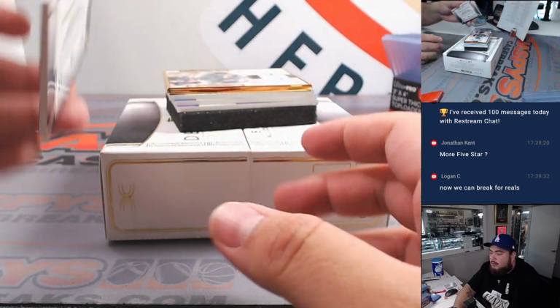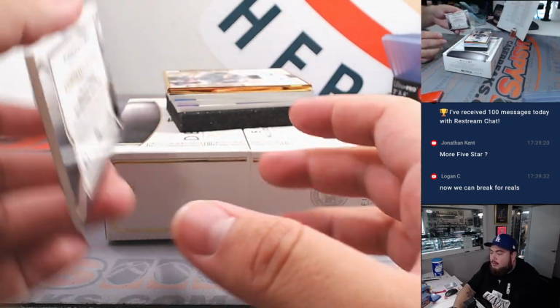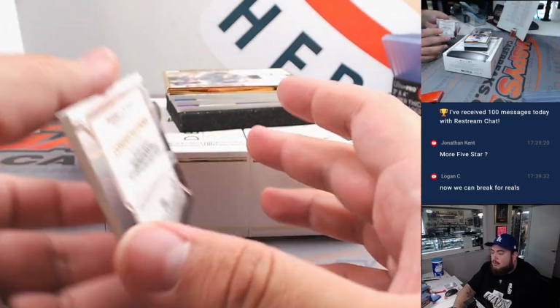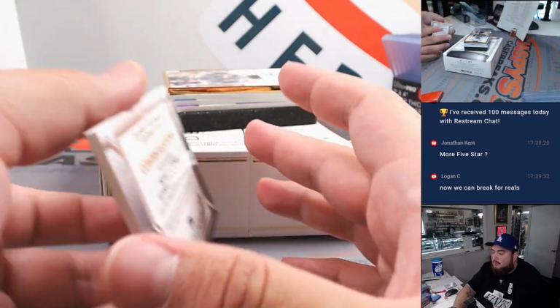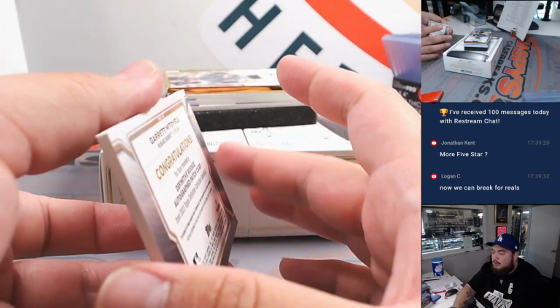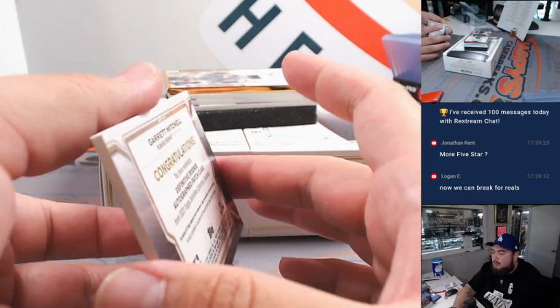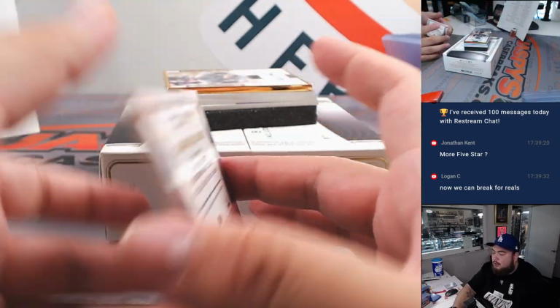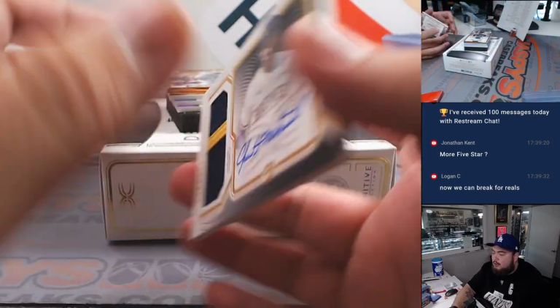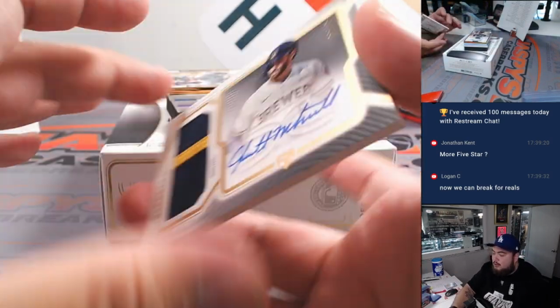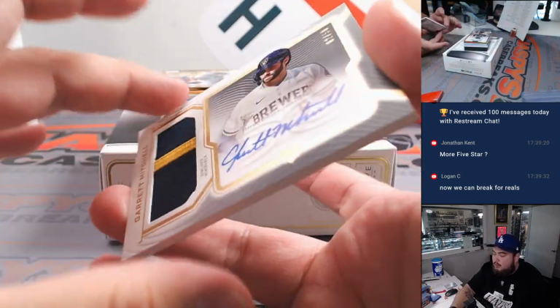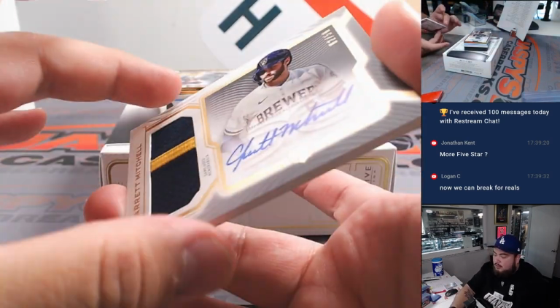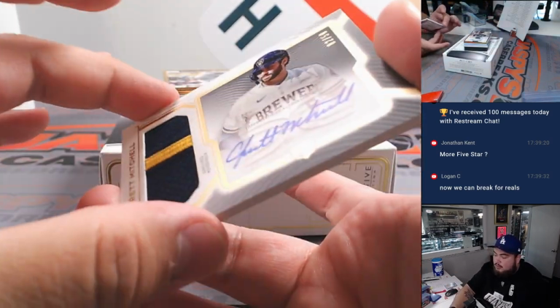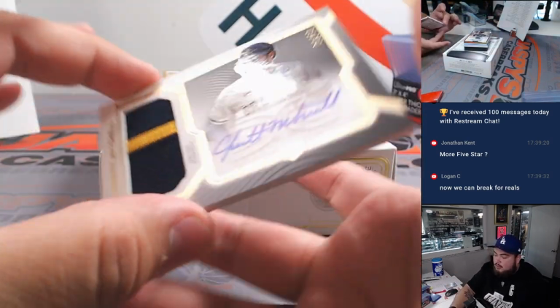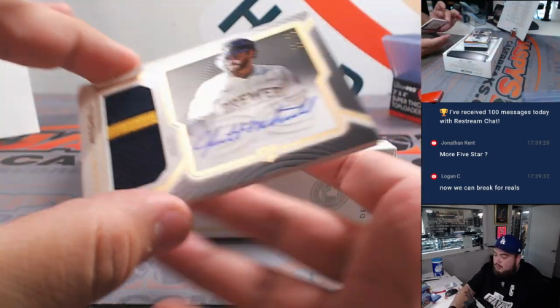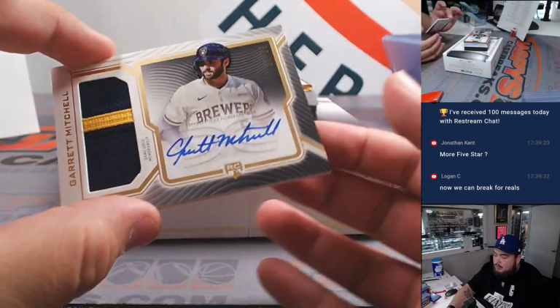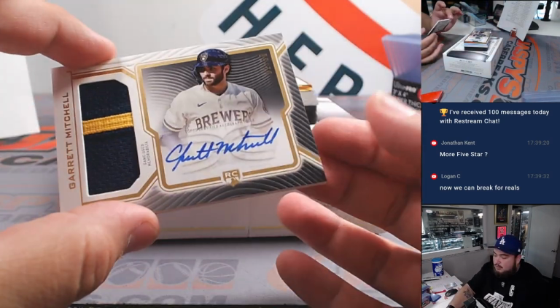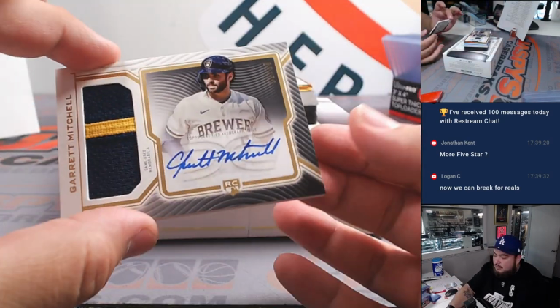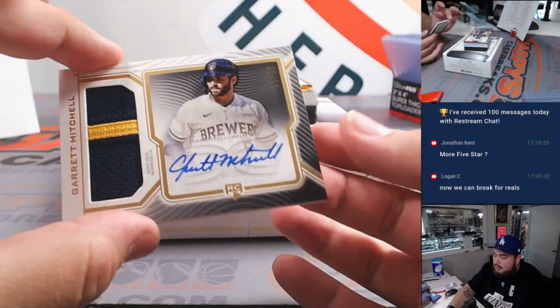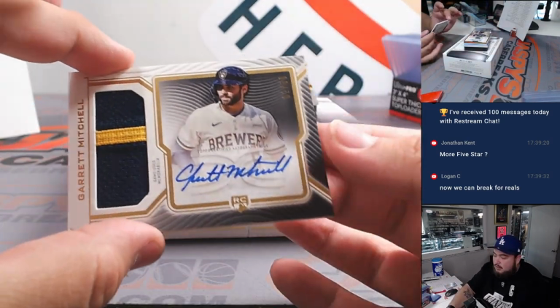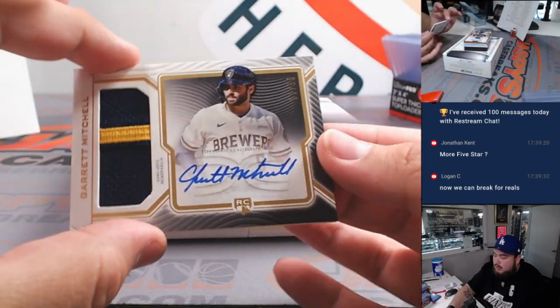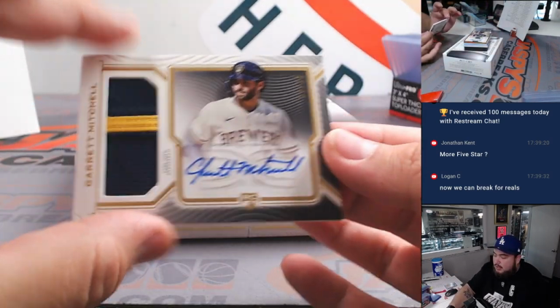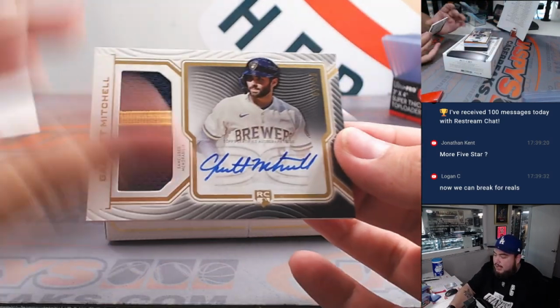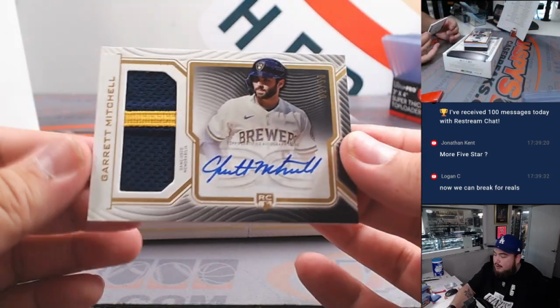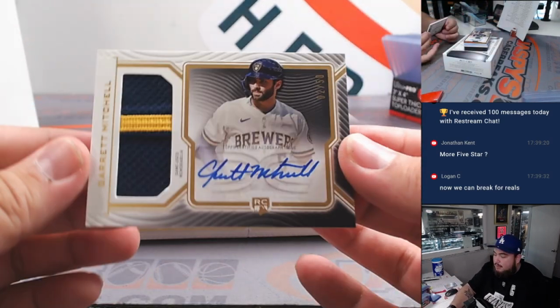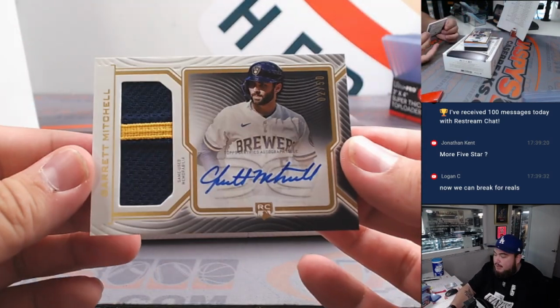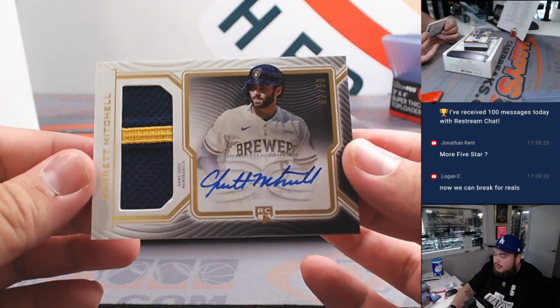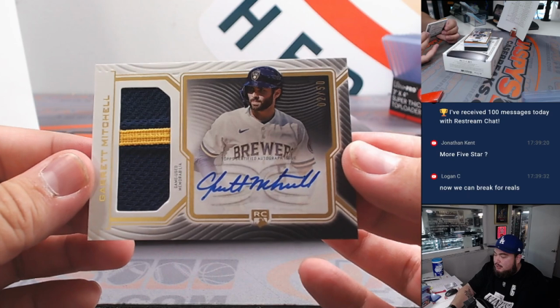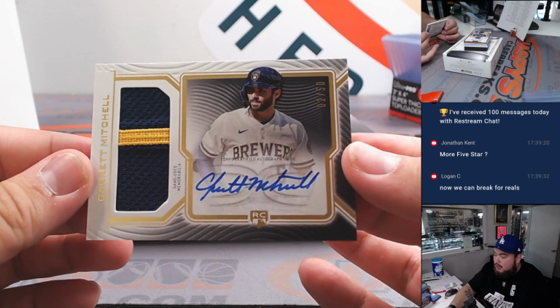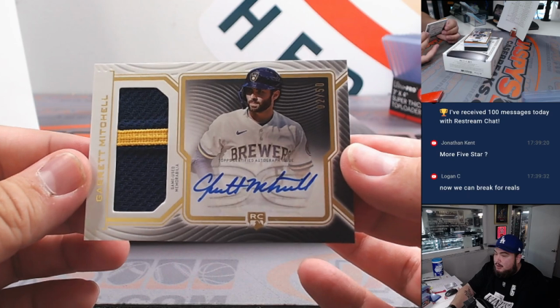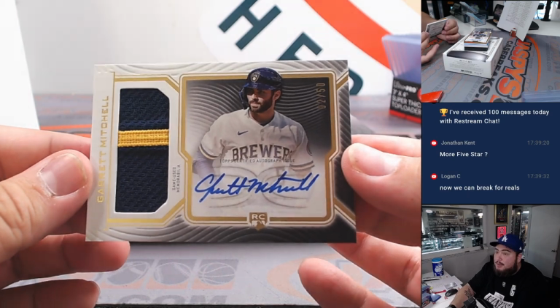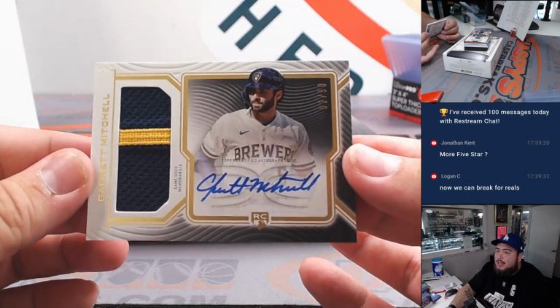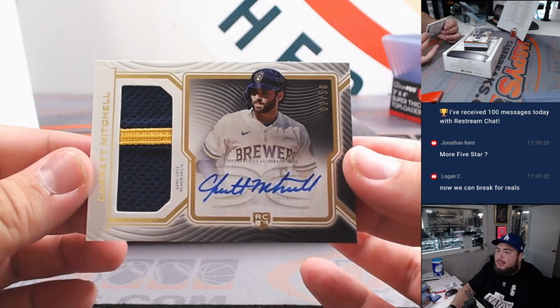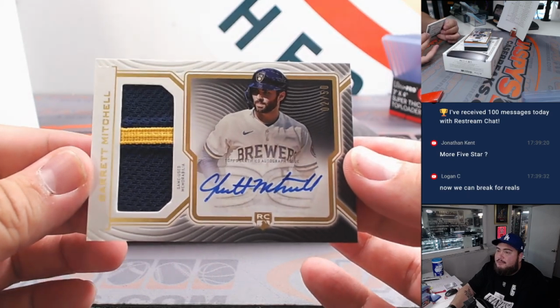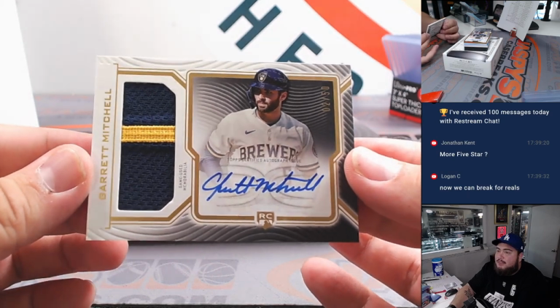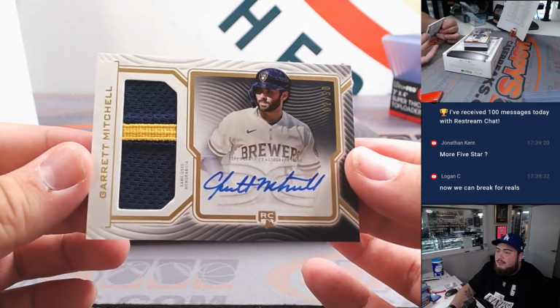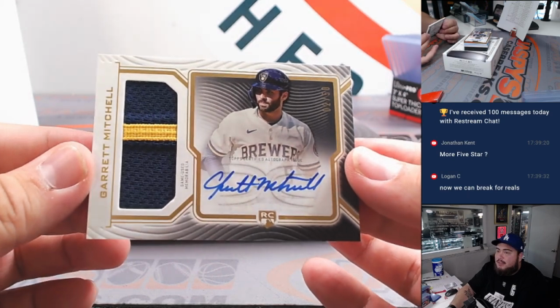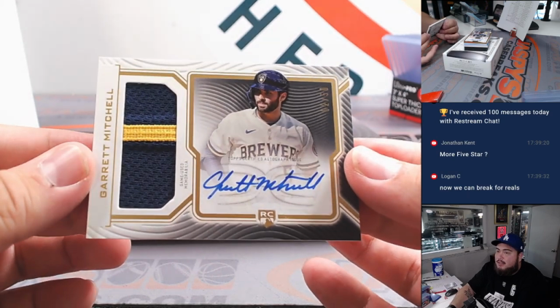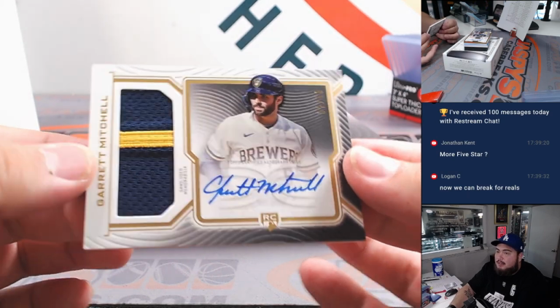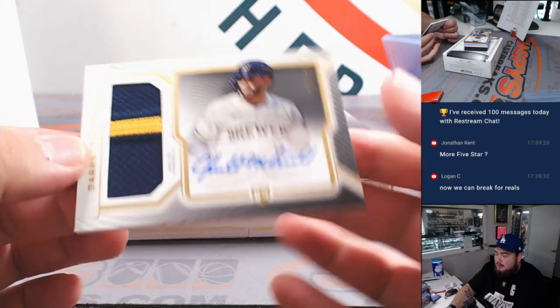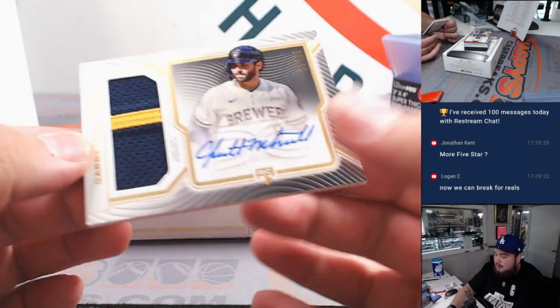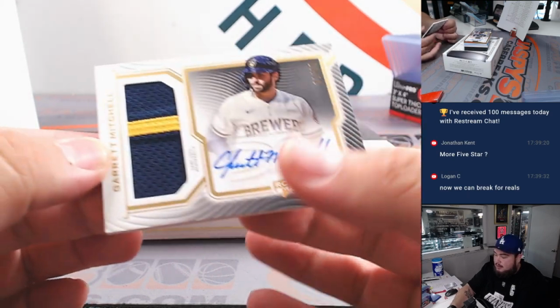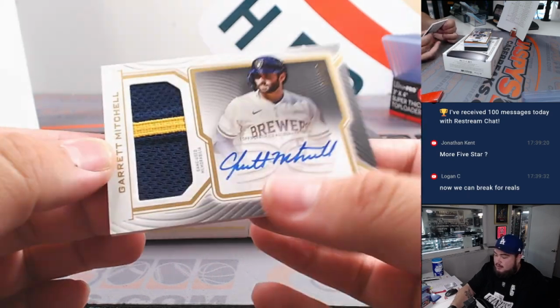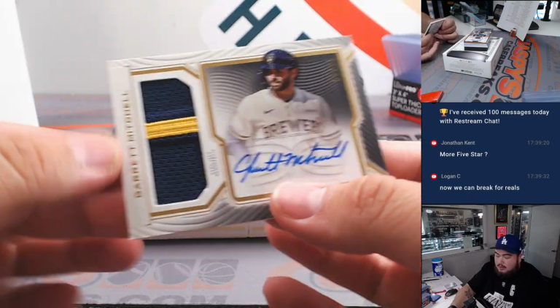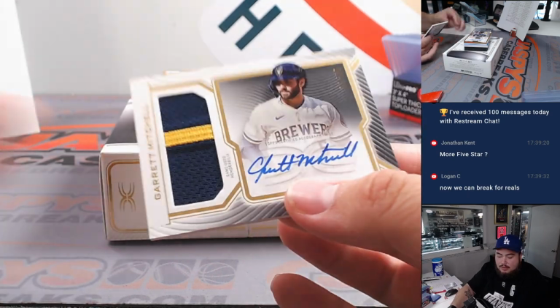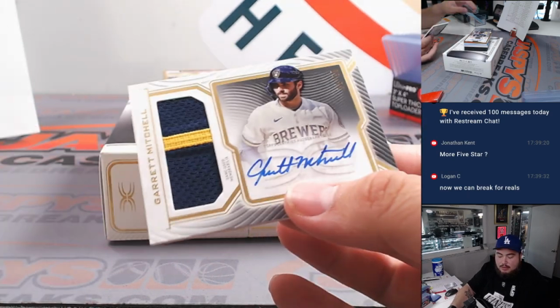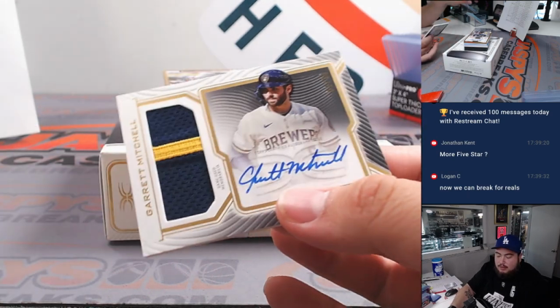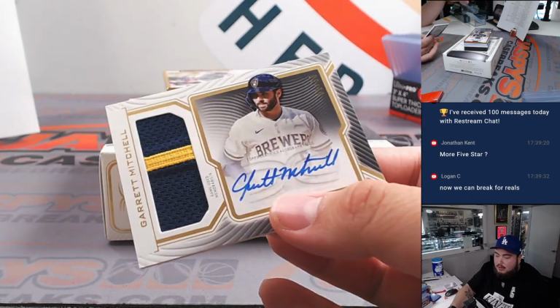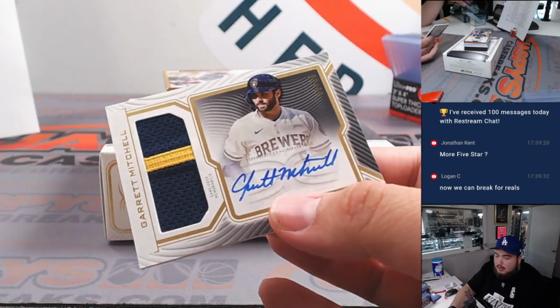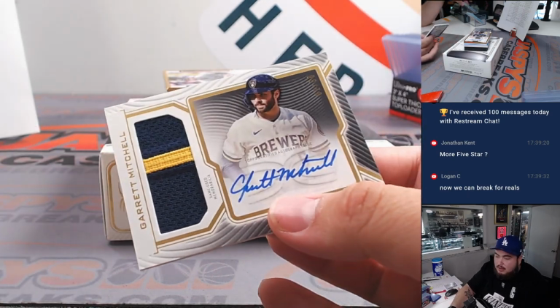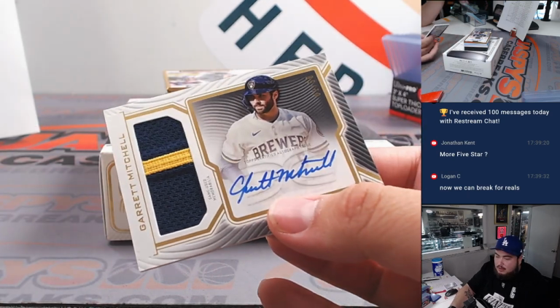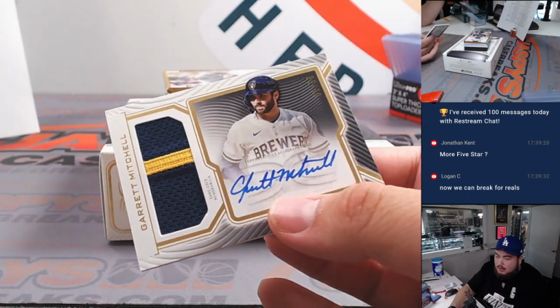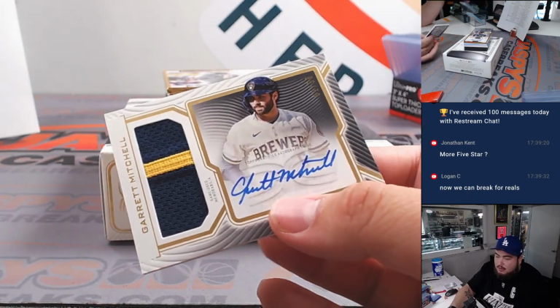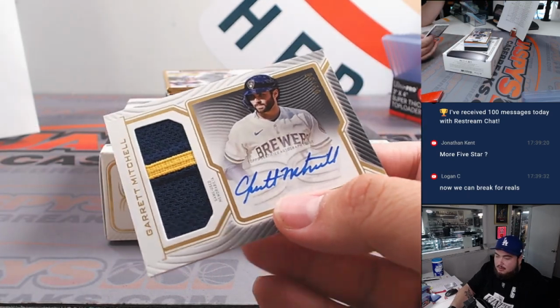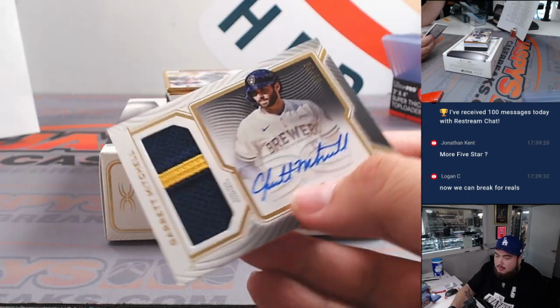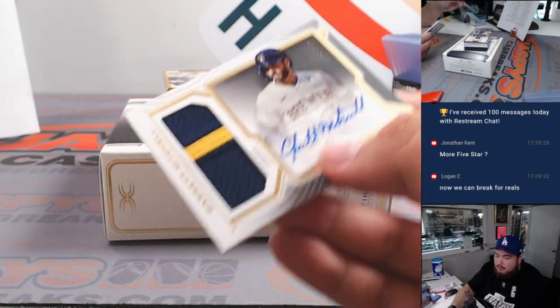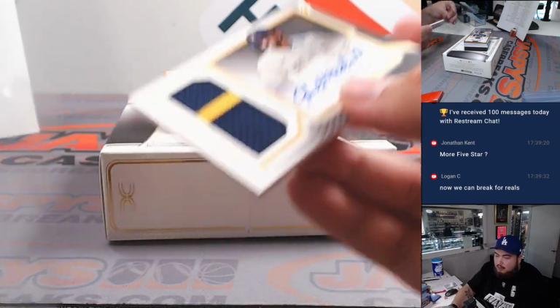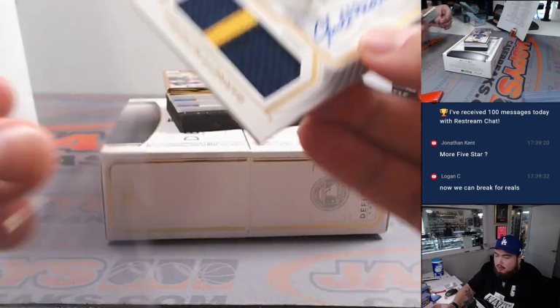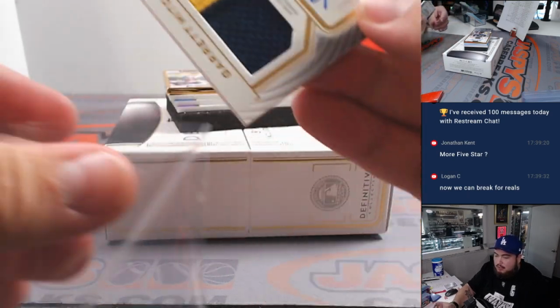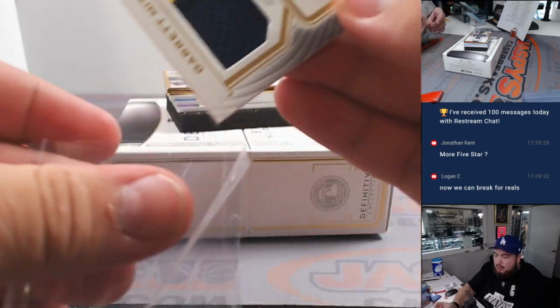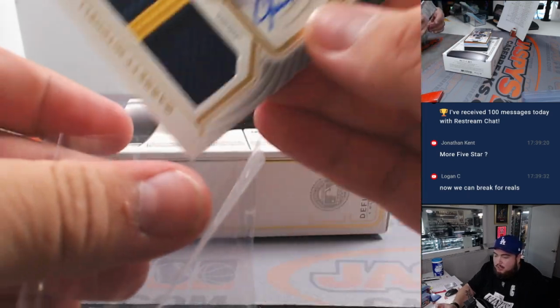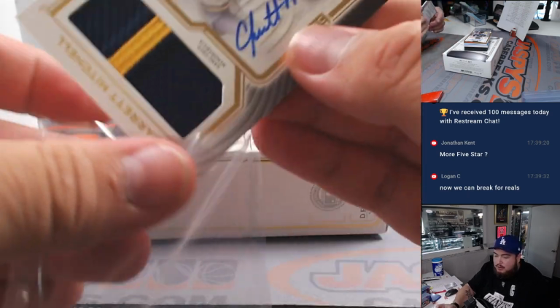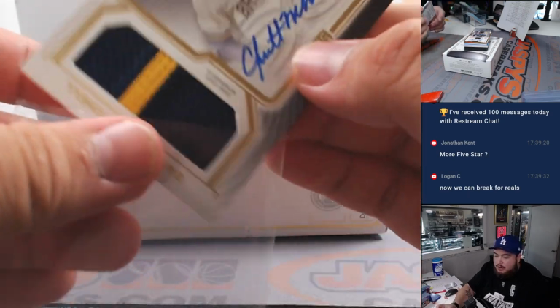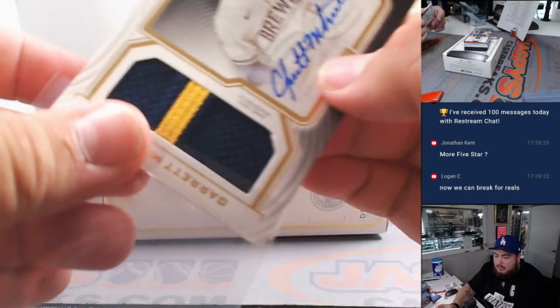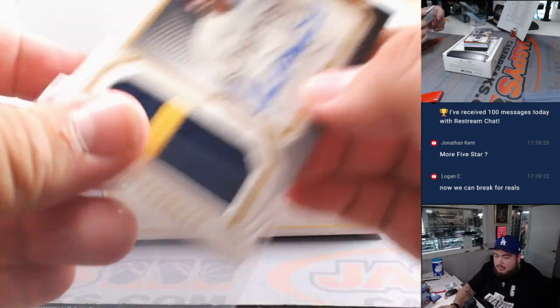For the Brew Crew, Garrett Mitchell RPA to 50. Brewers going to Chris.